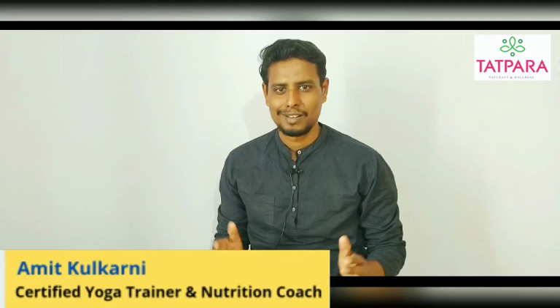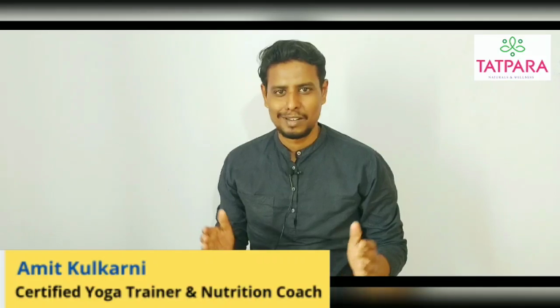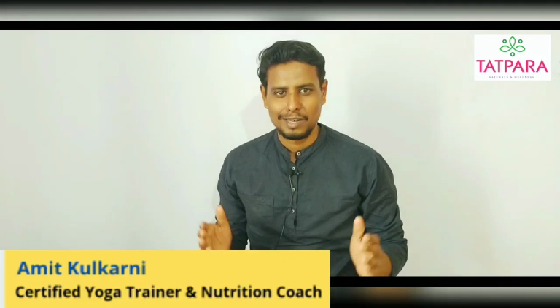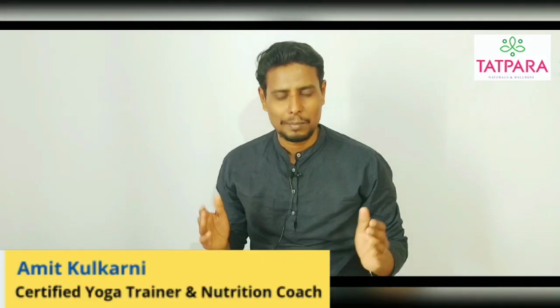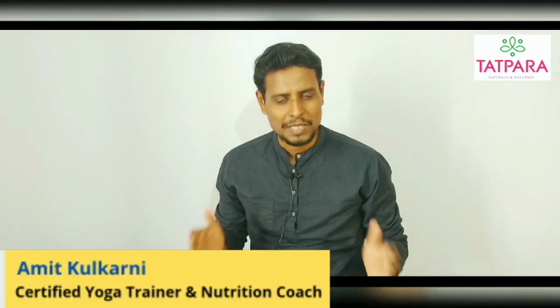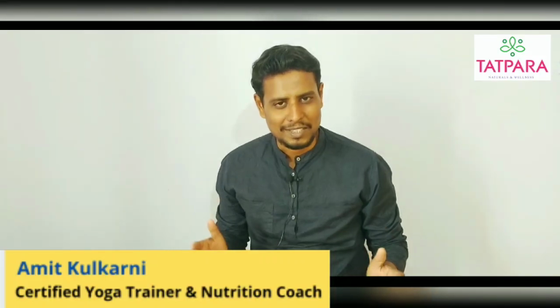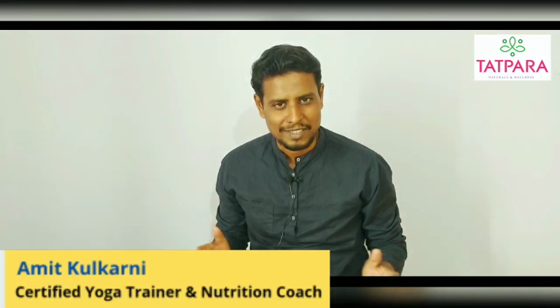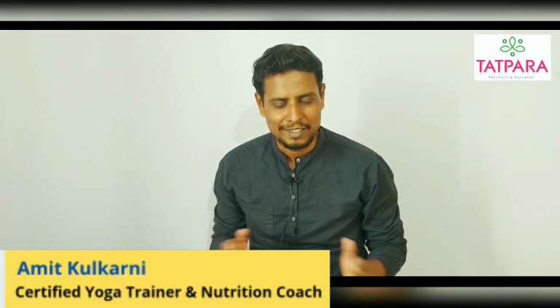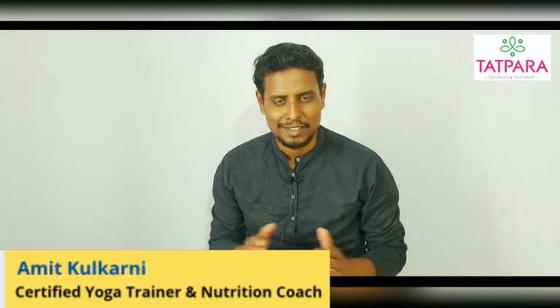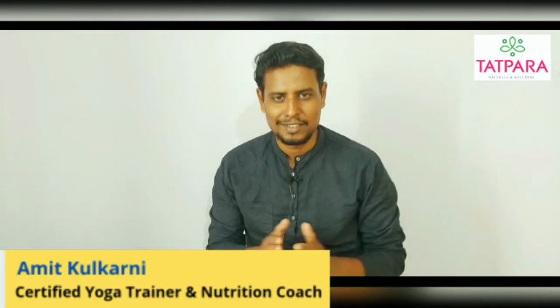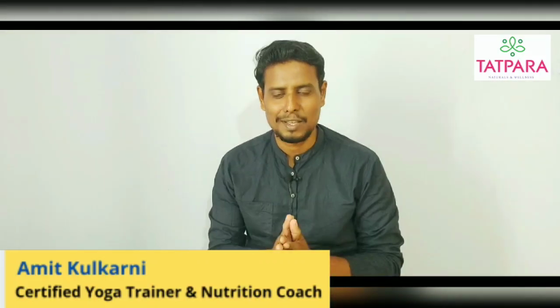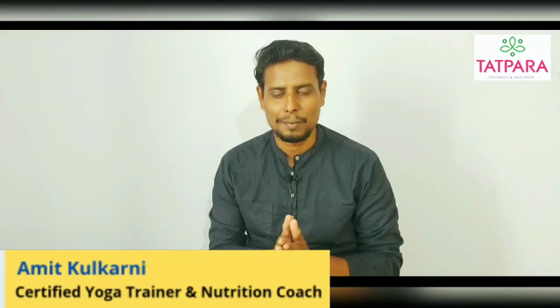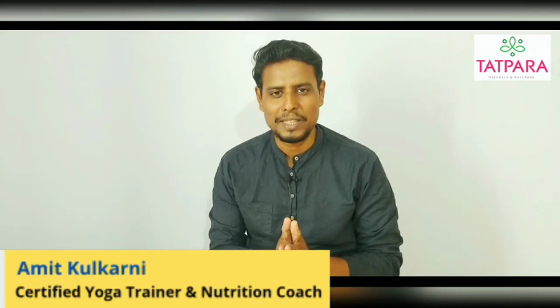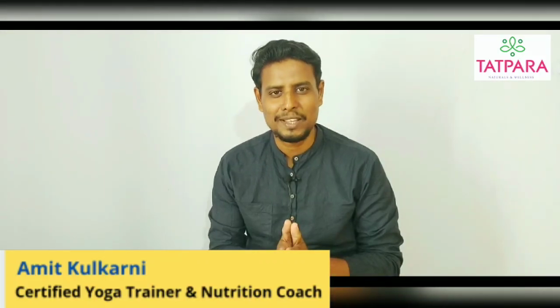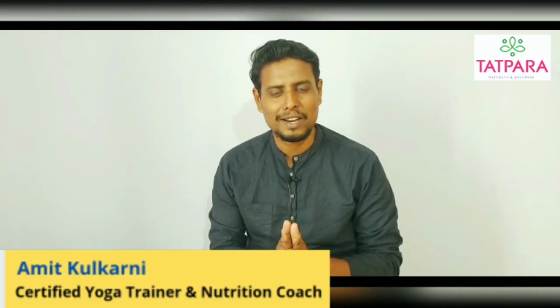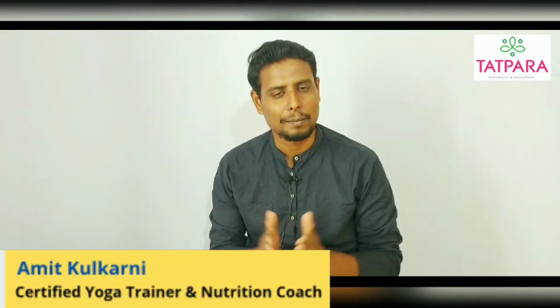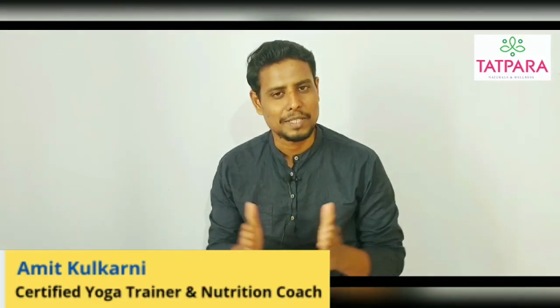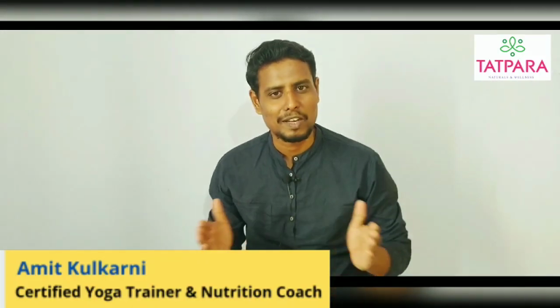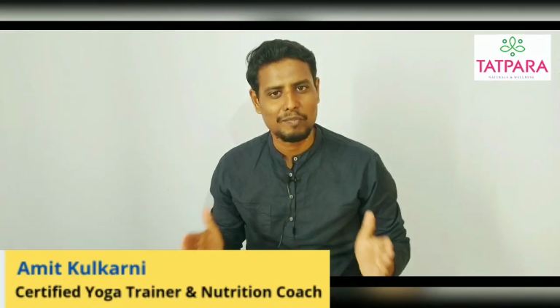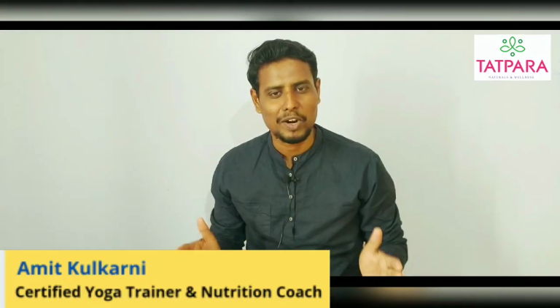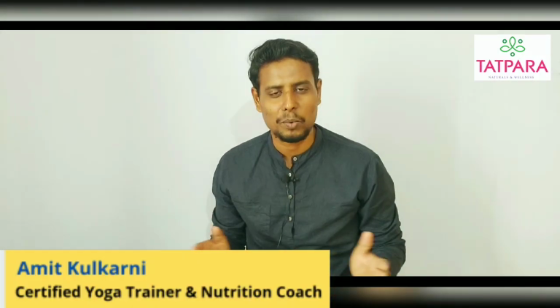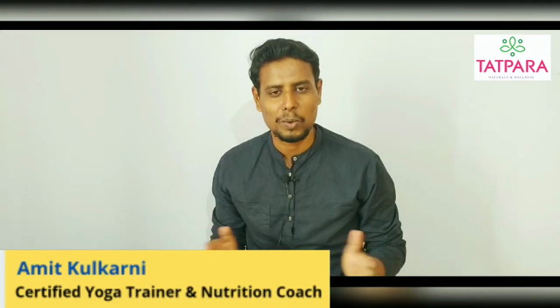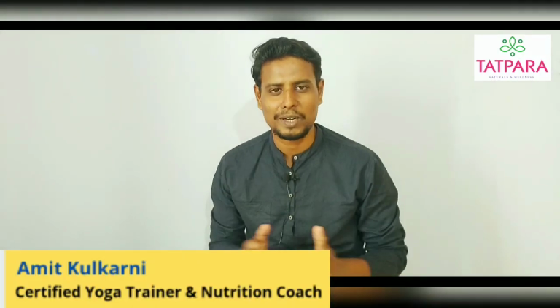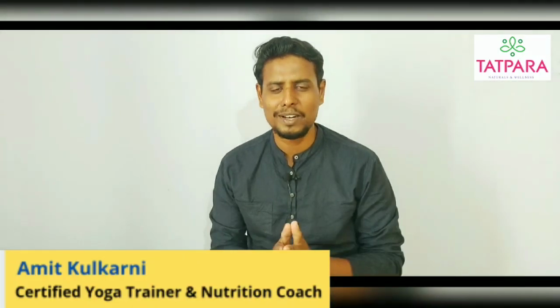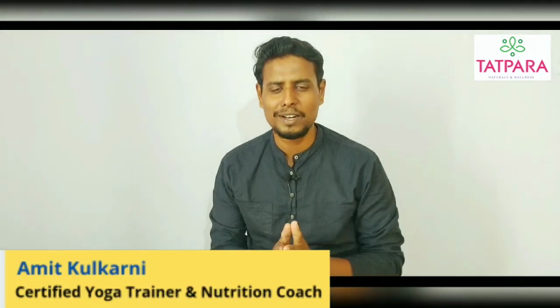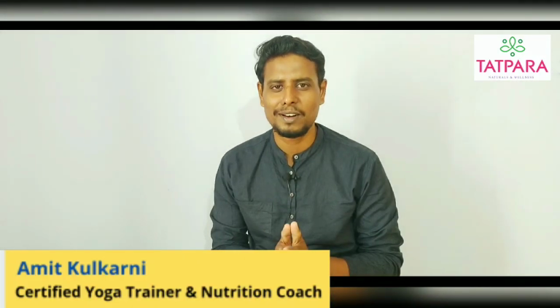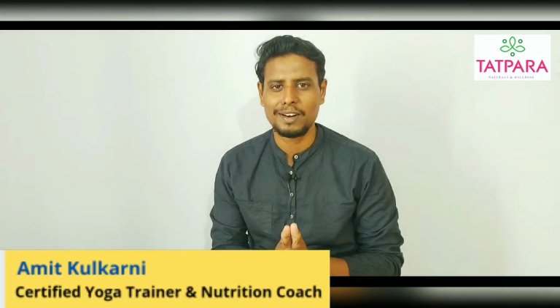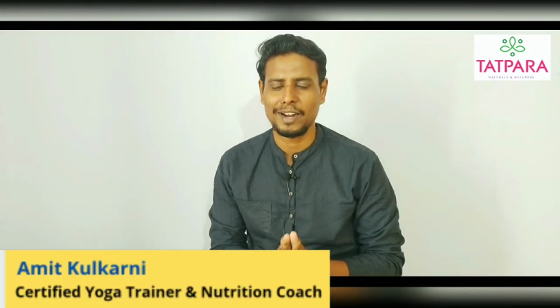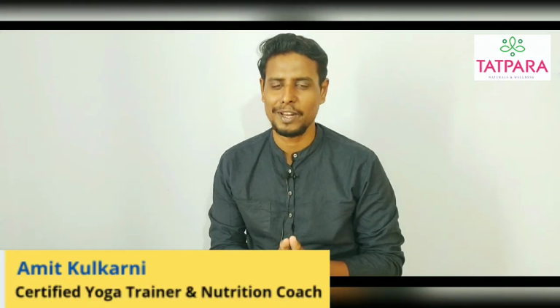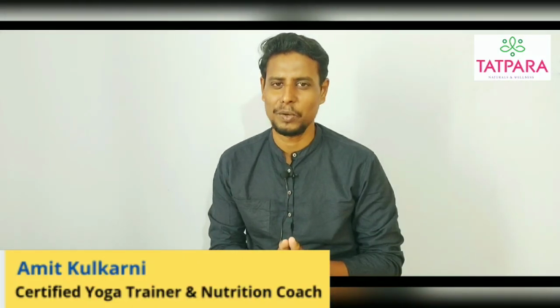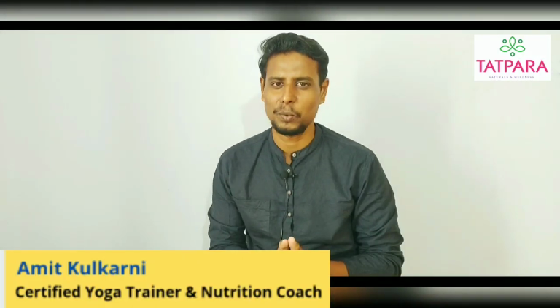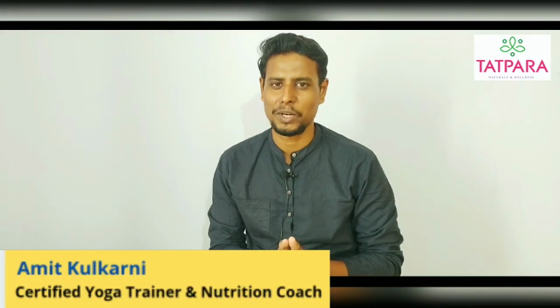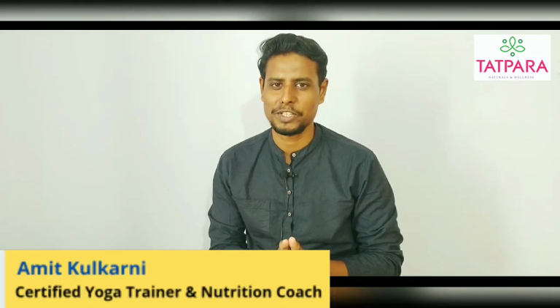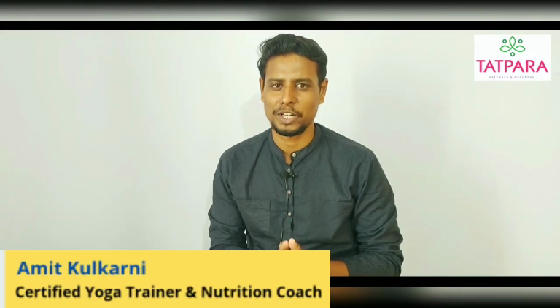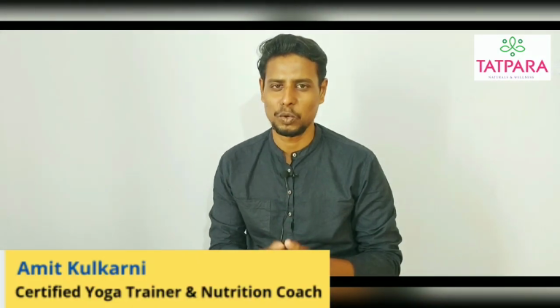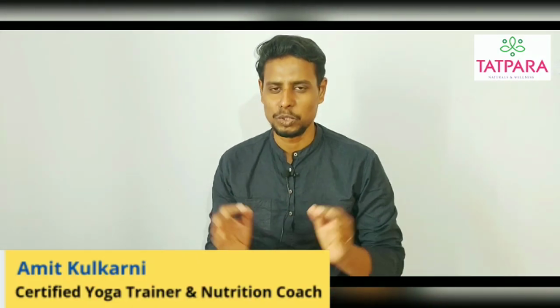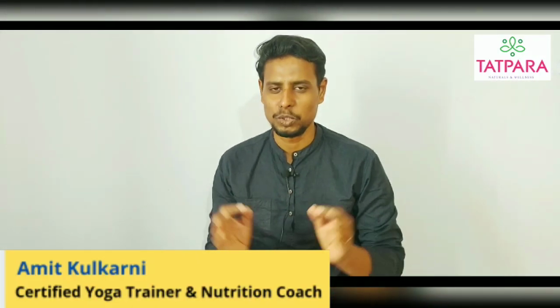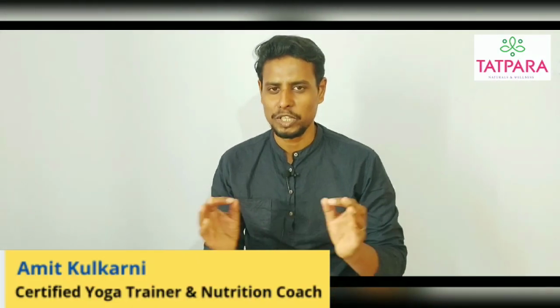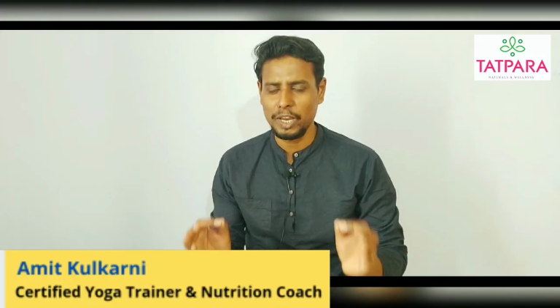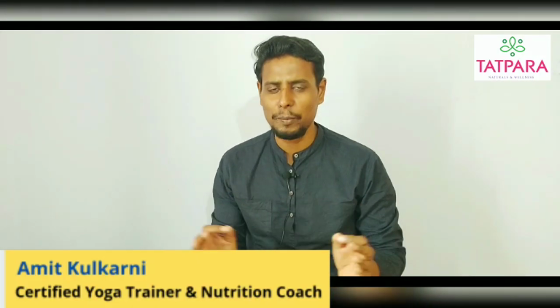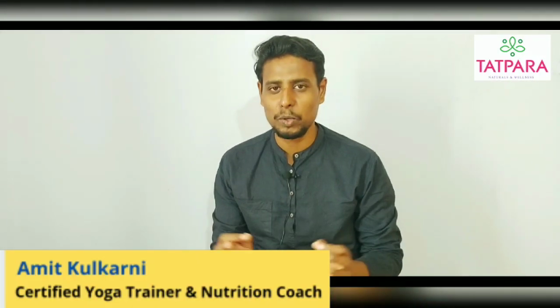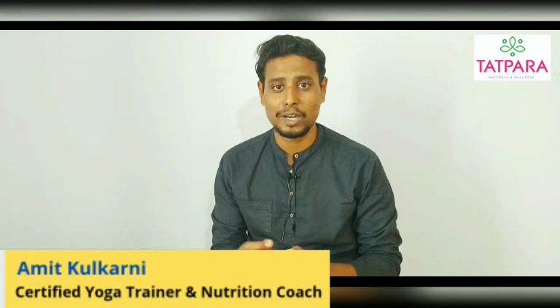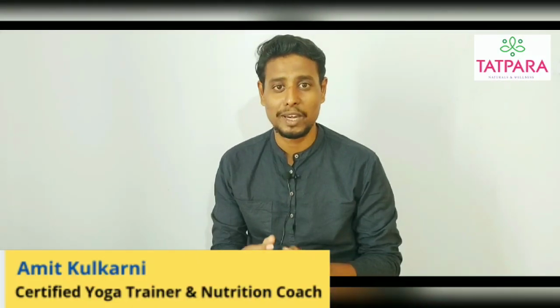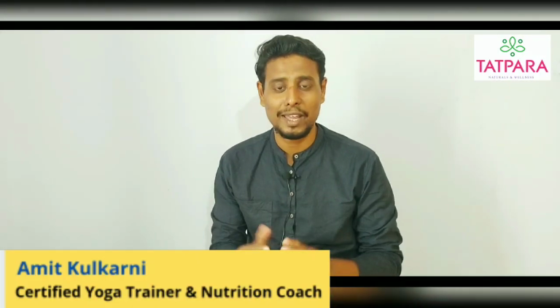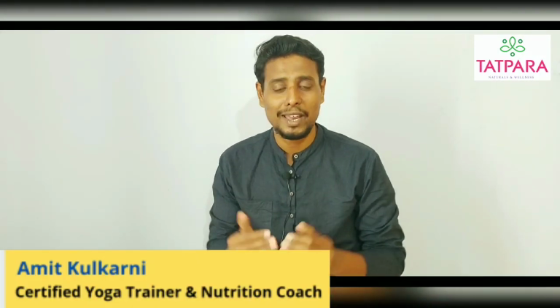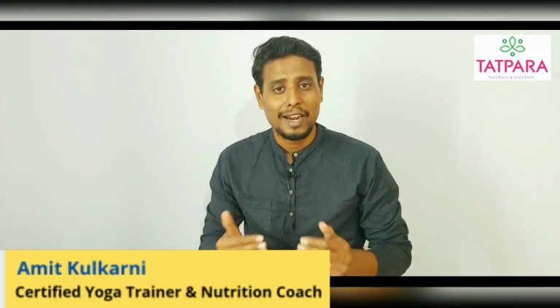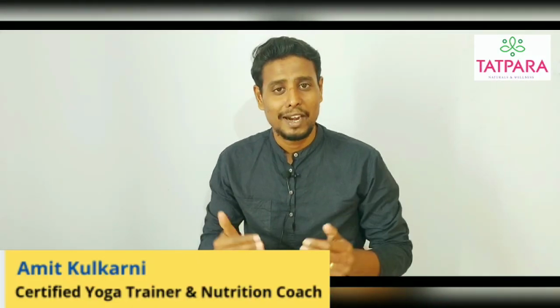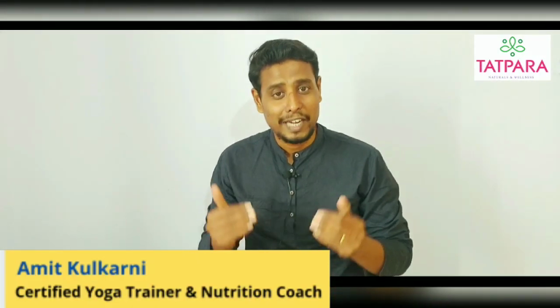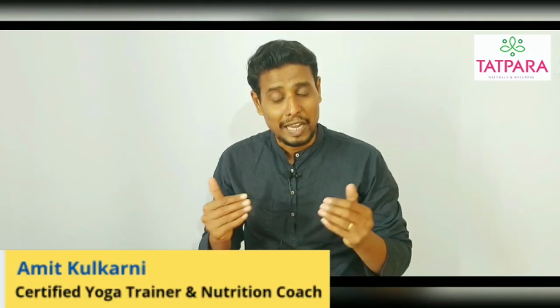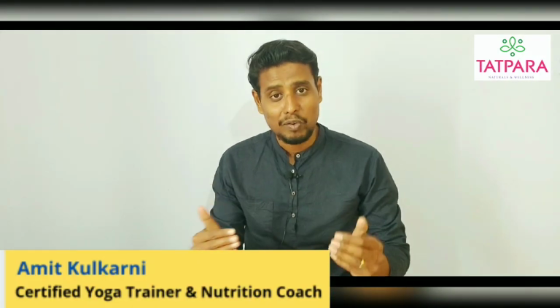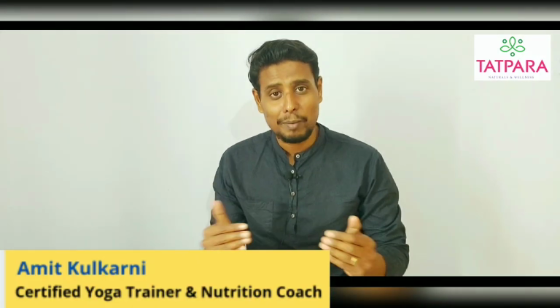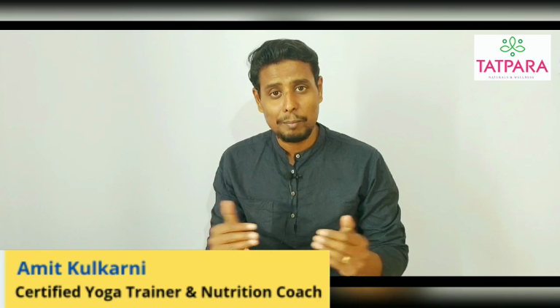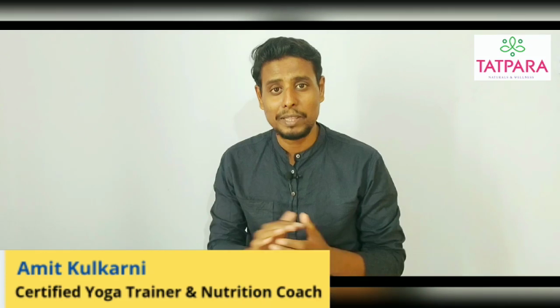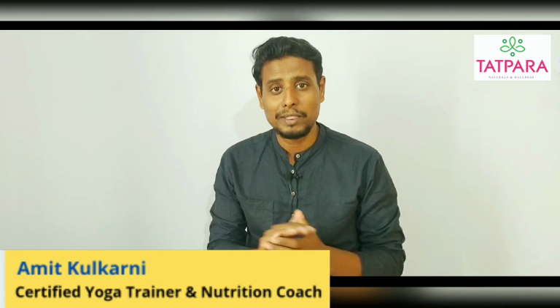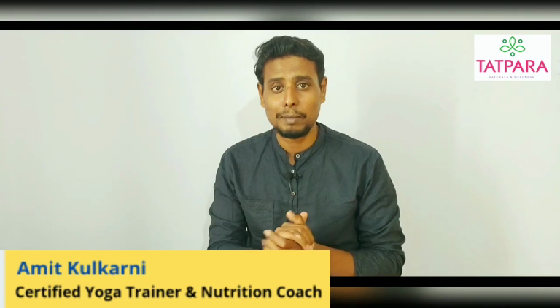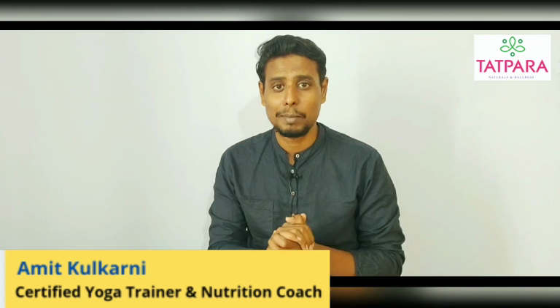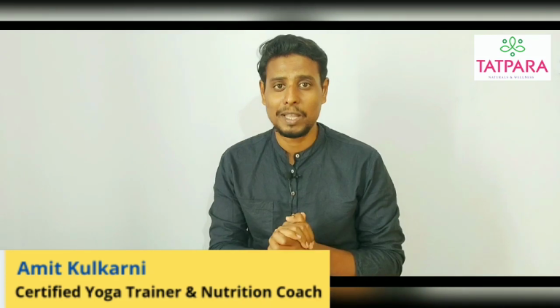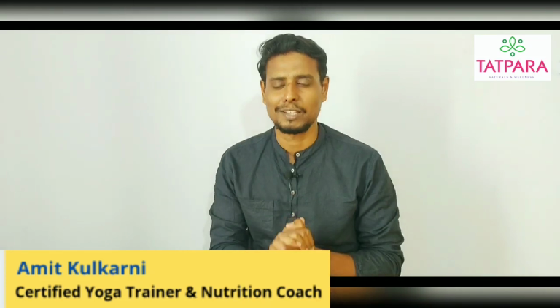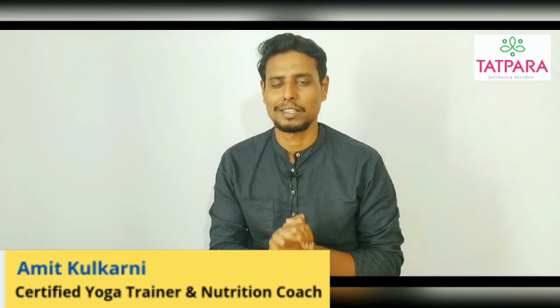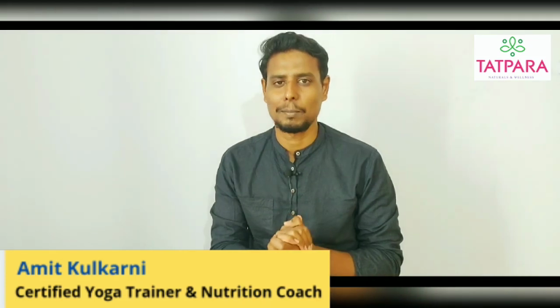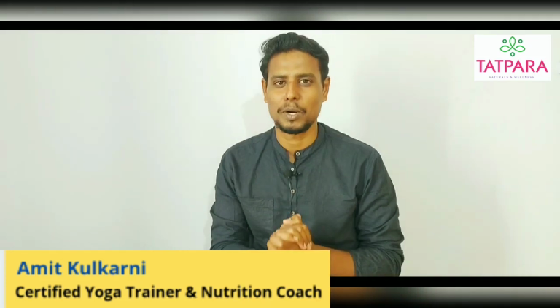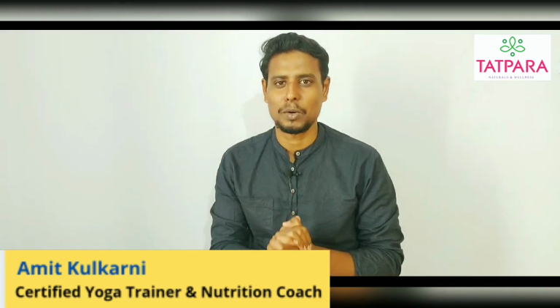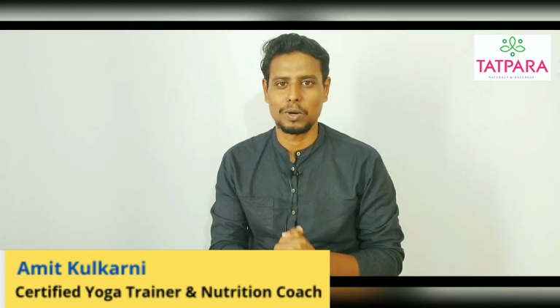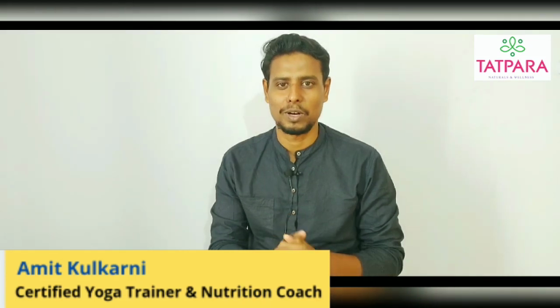Namaskar. This is Amitheer. I am a certified yoga trainer and a nutrition coach. In this video, I will use the diaphragm breathing as well.